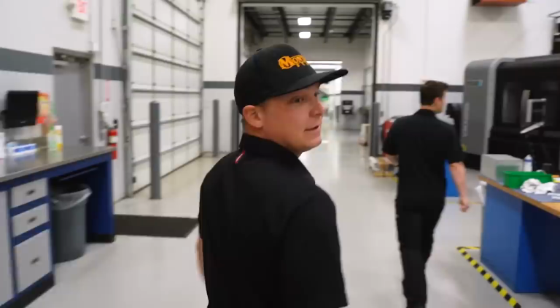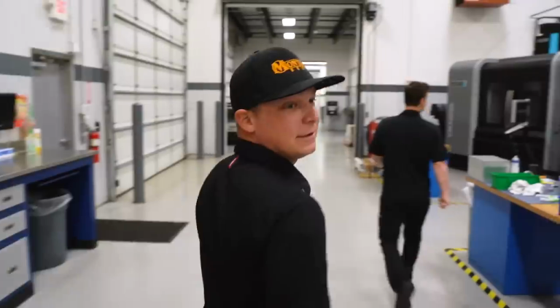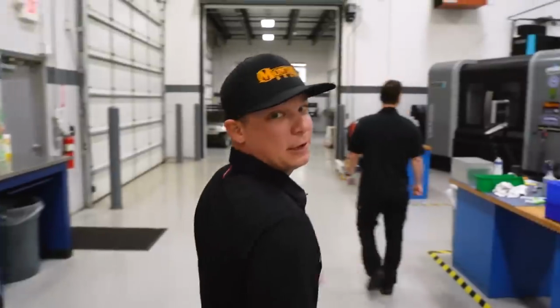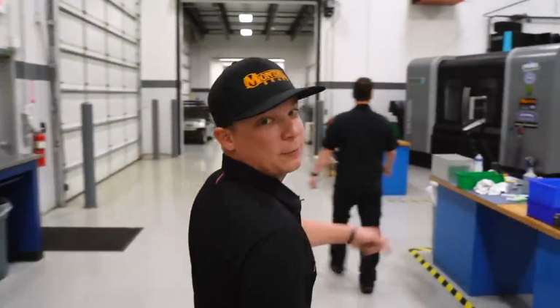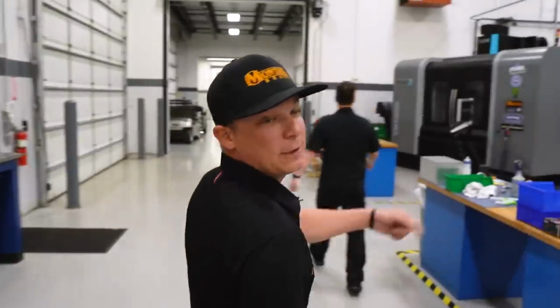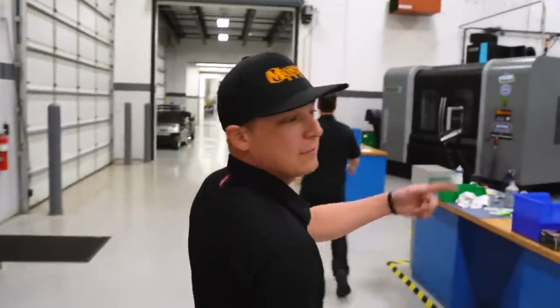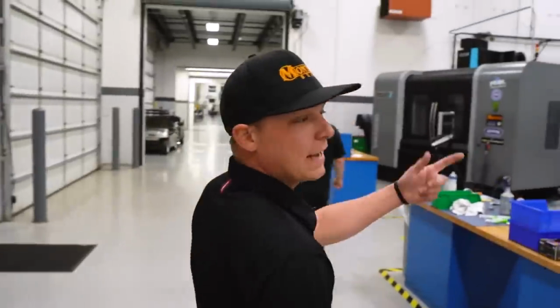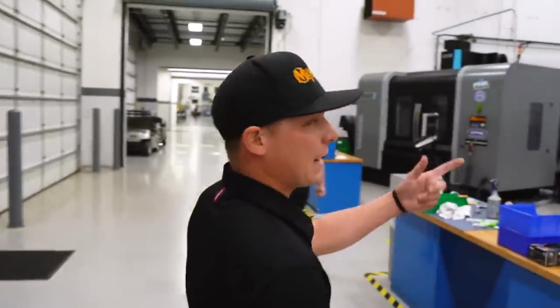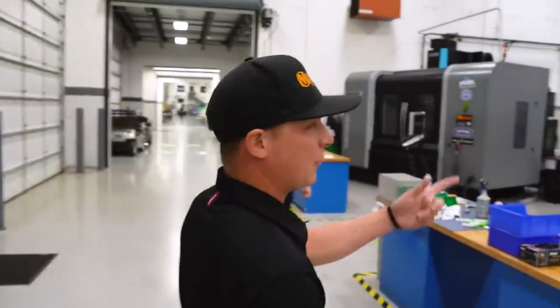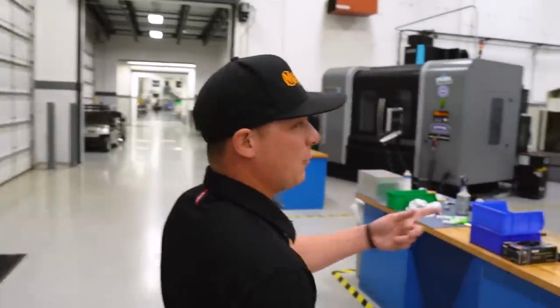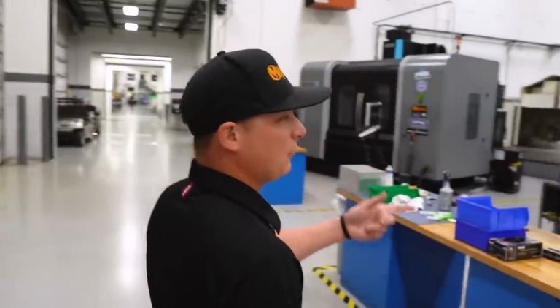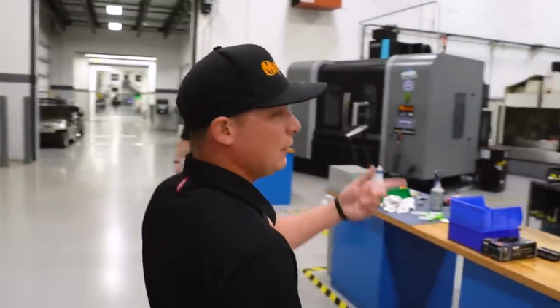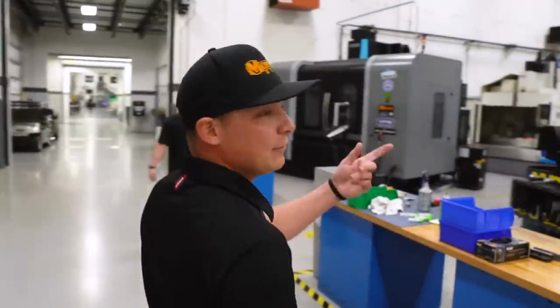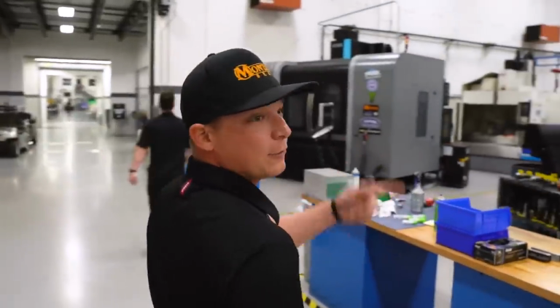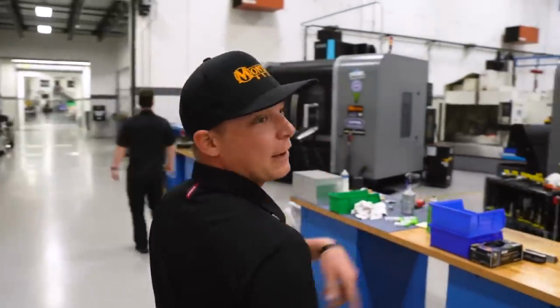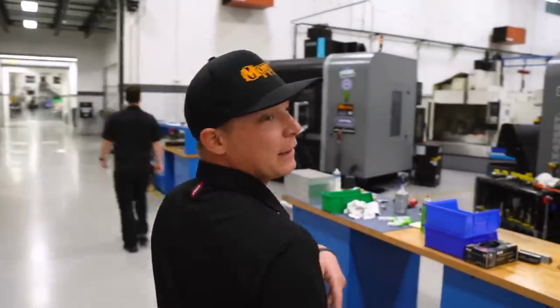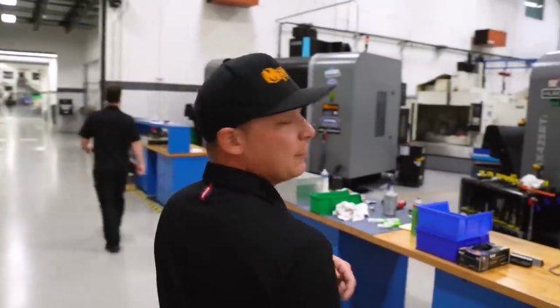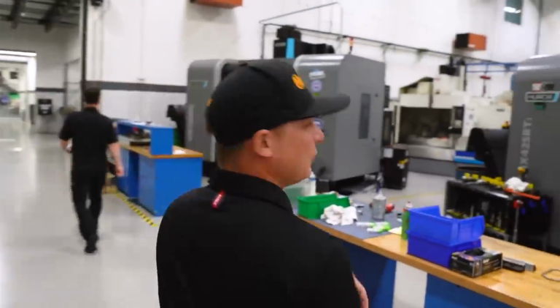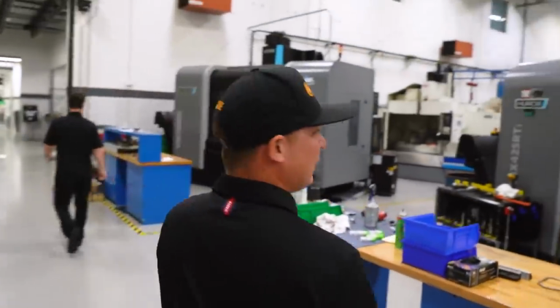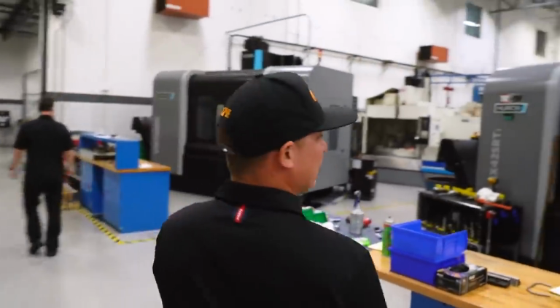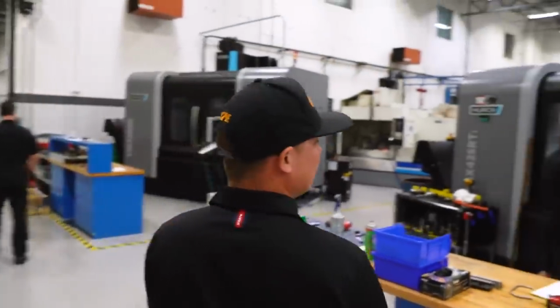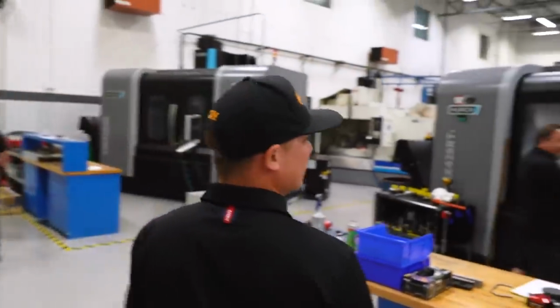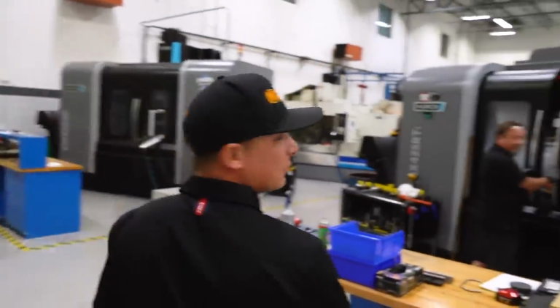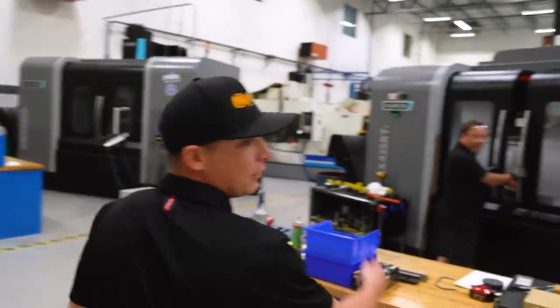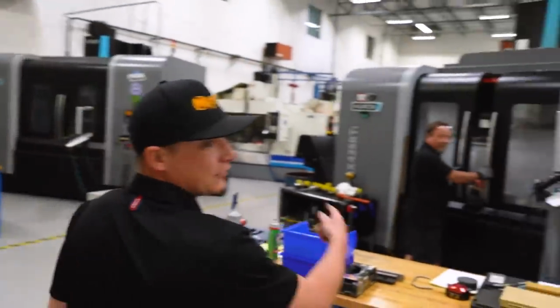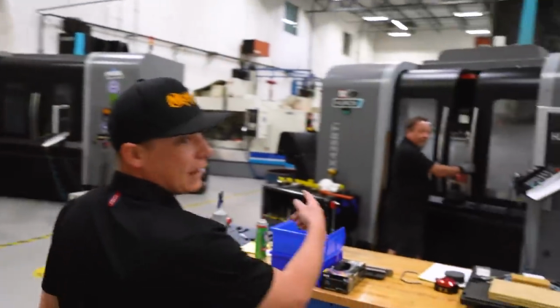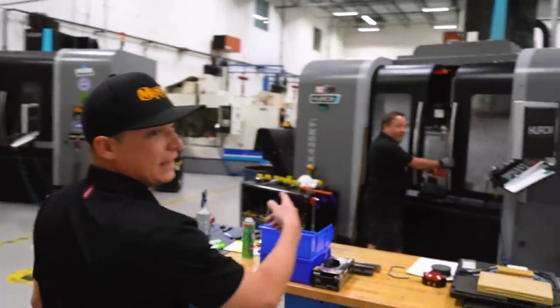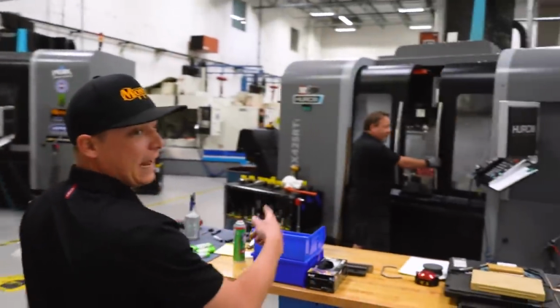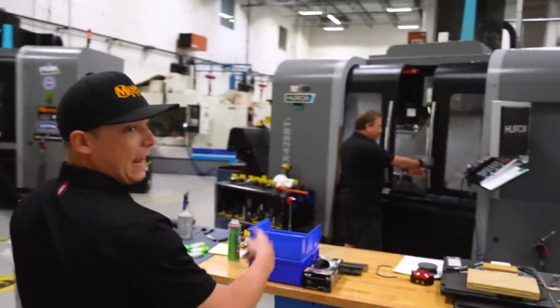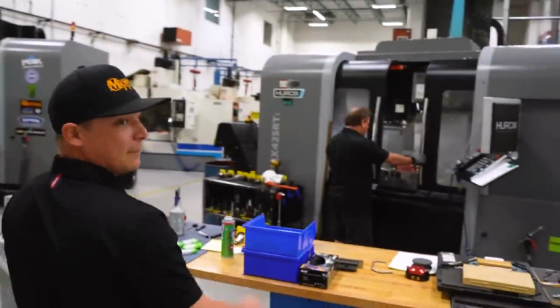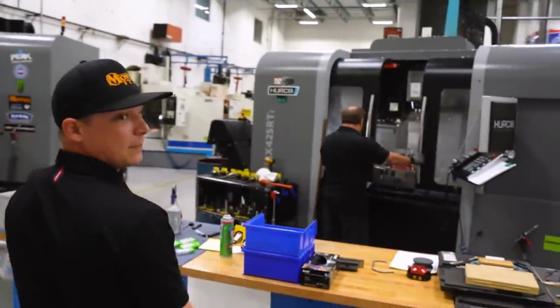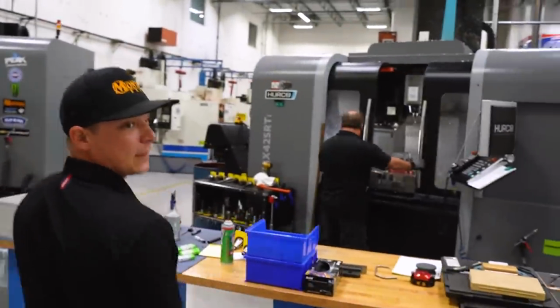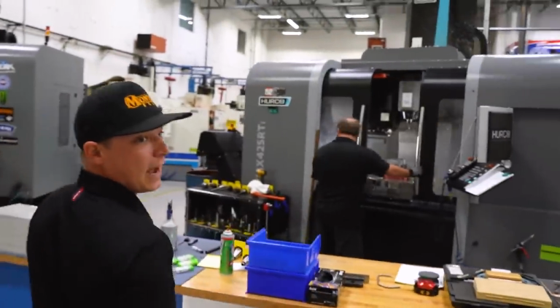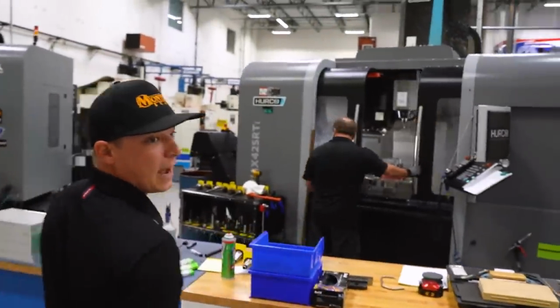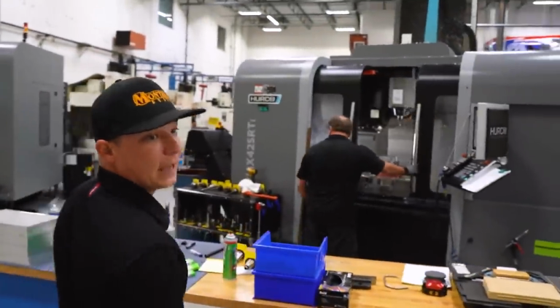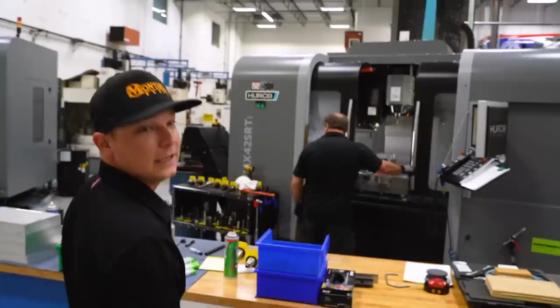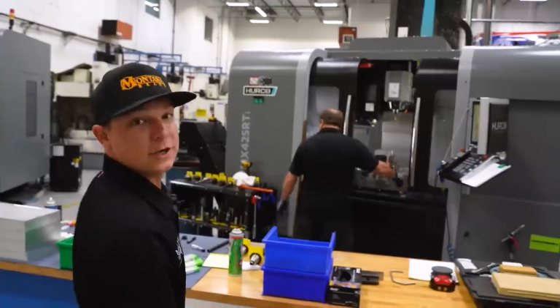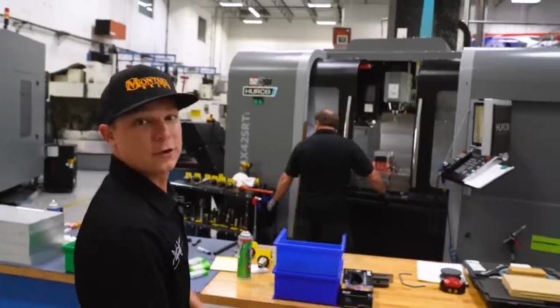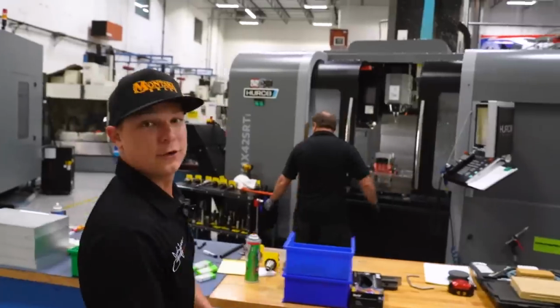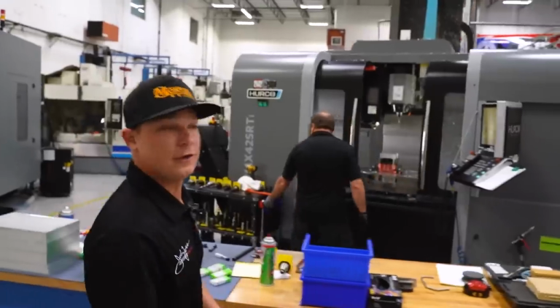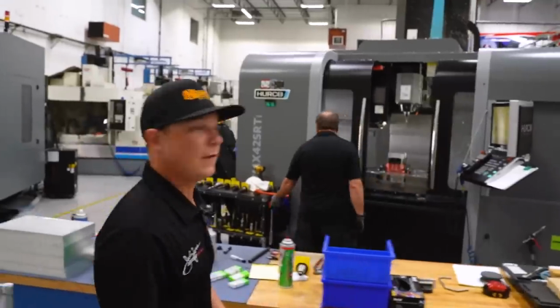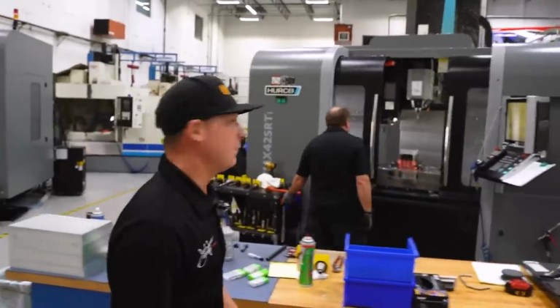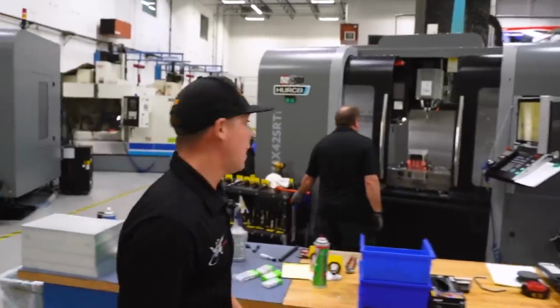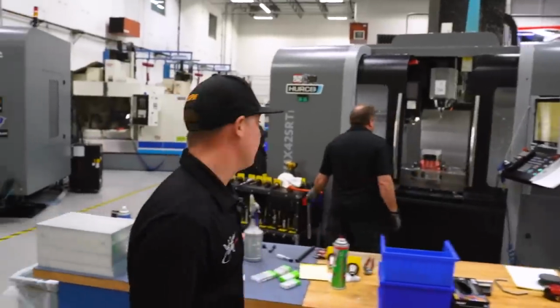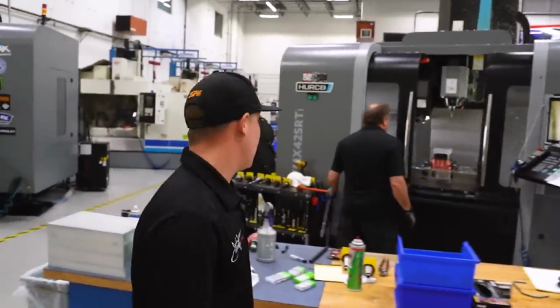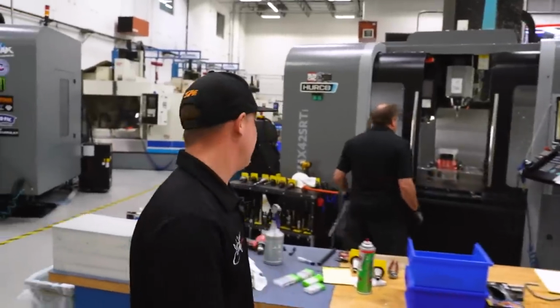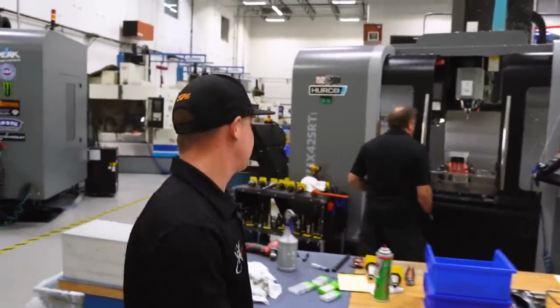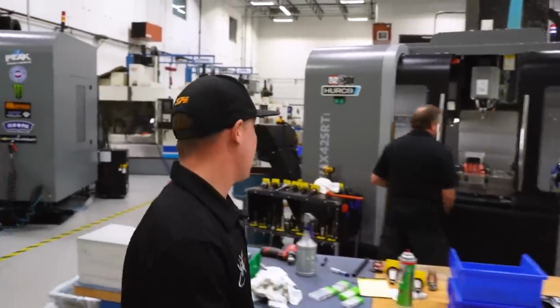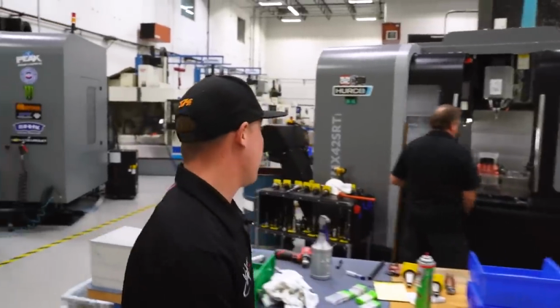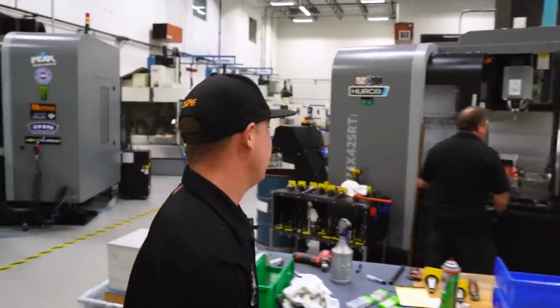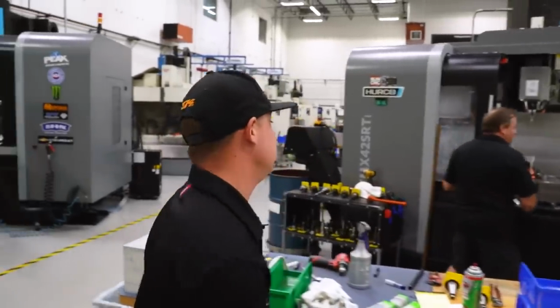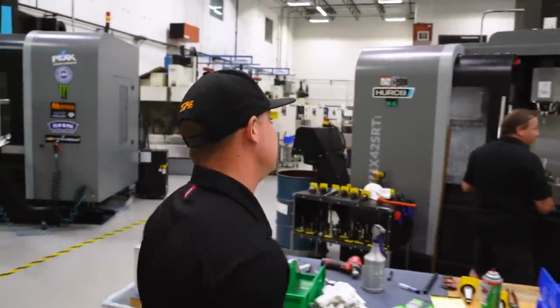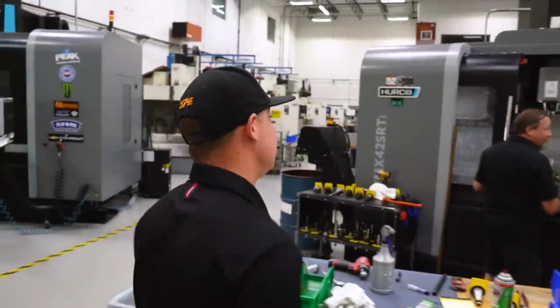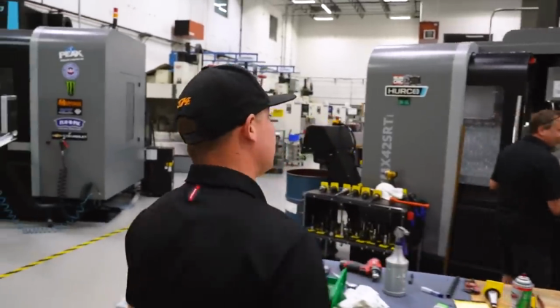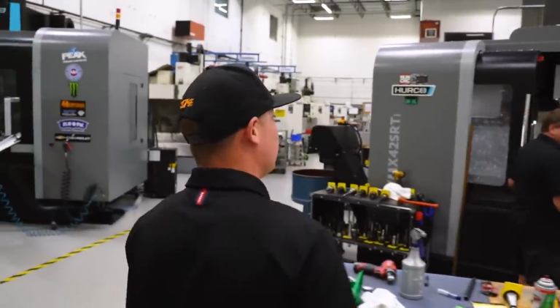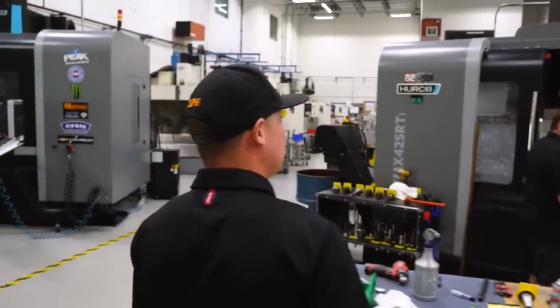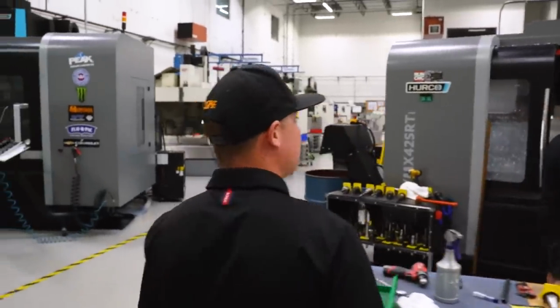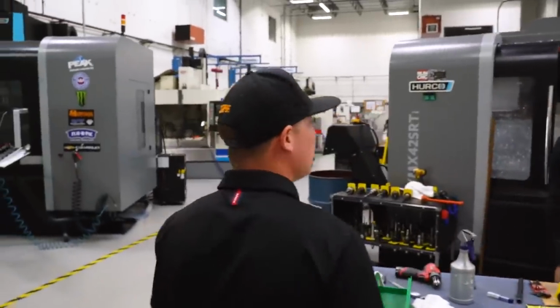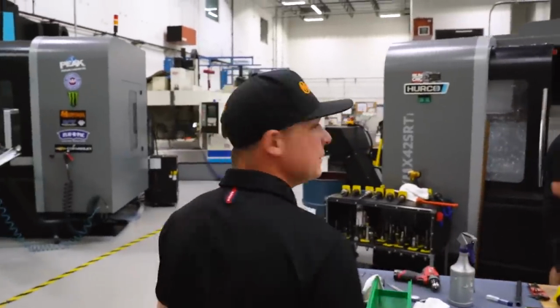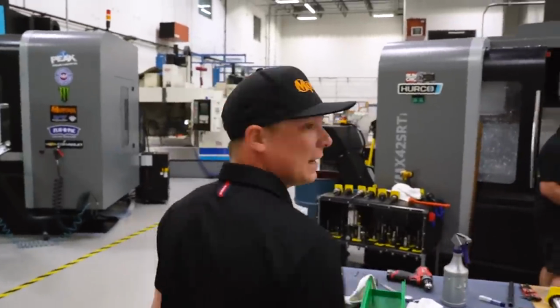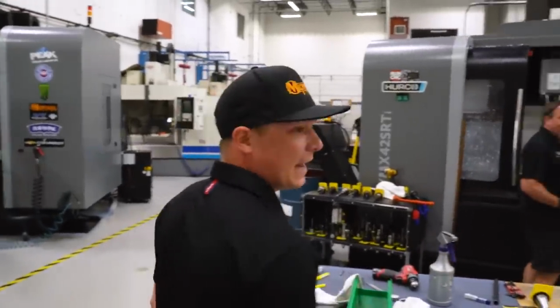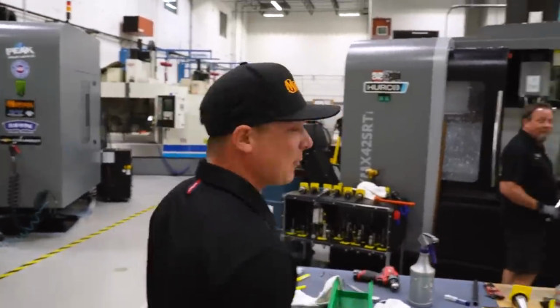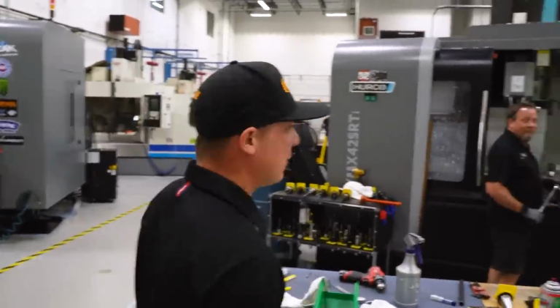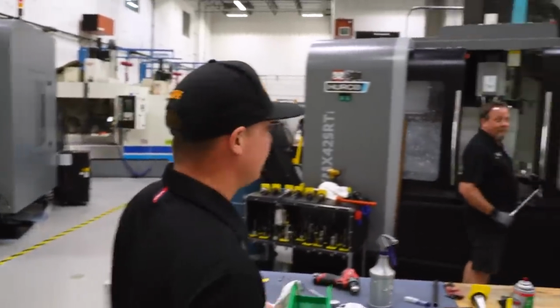We even got crew chiefs running the machines. This is Chris Cunningham, crew chief on Robert Hight's car. What are you building today, Chris?